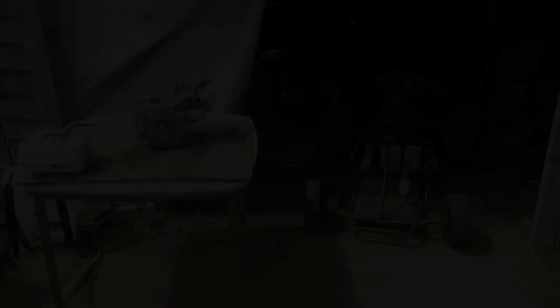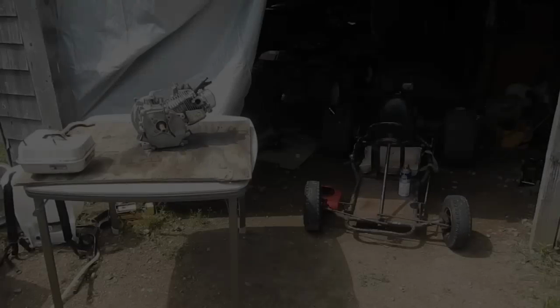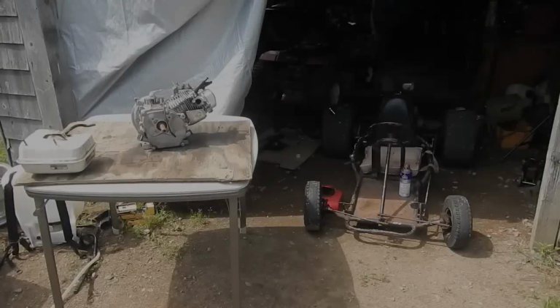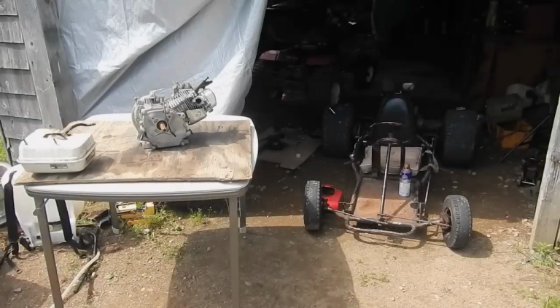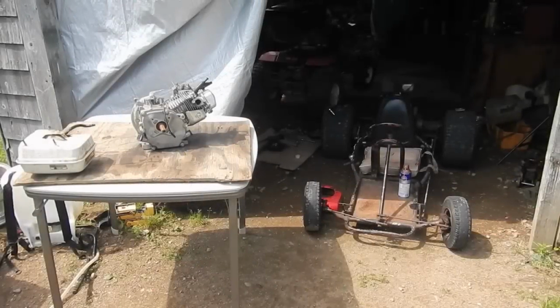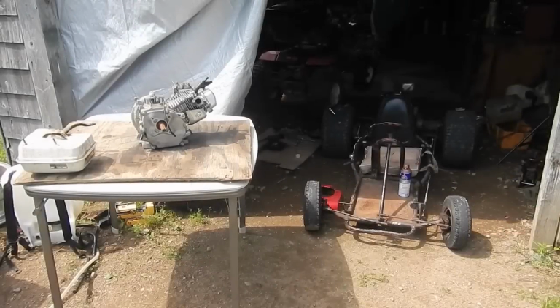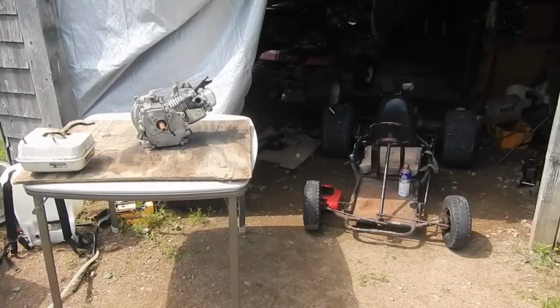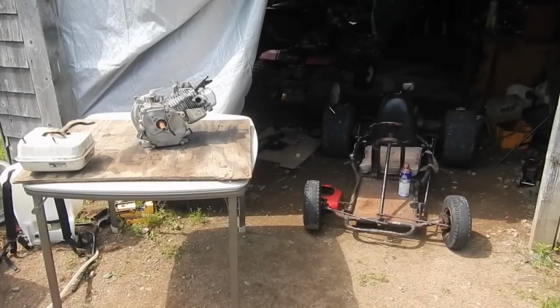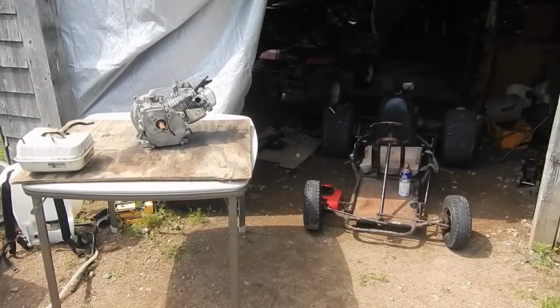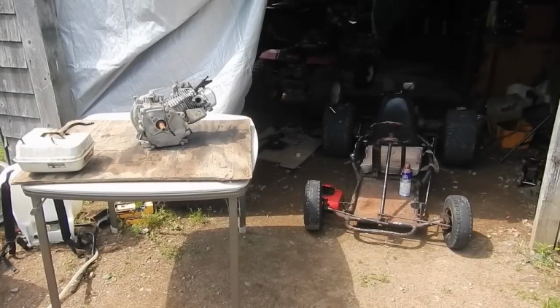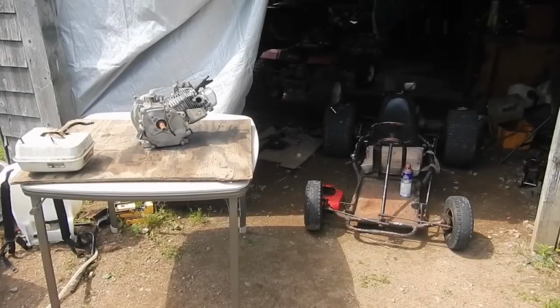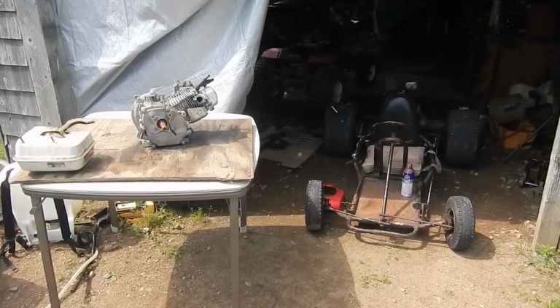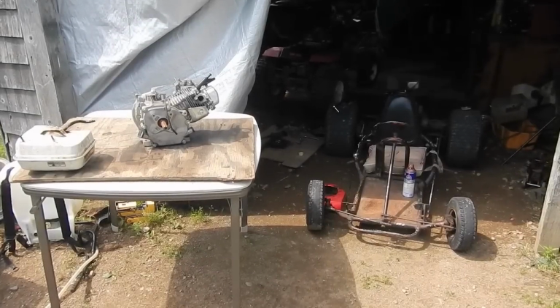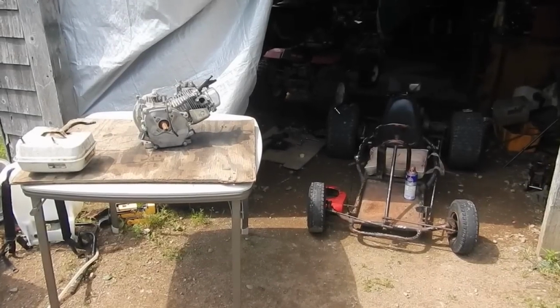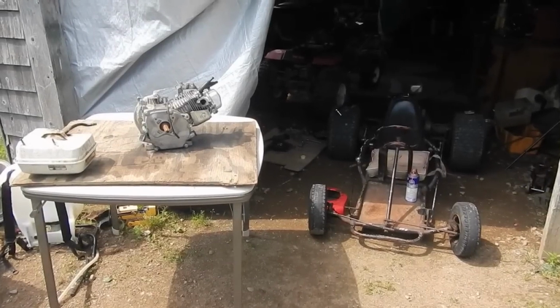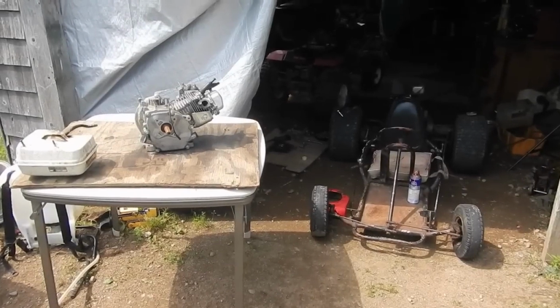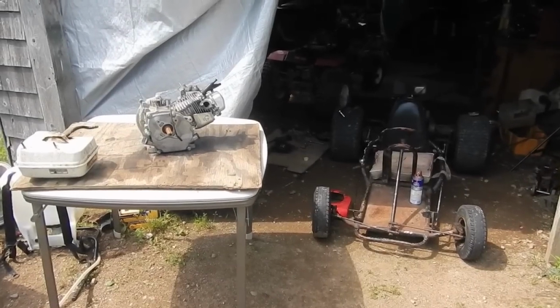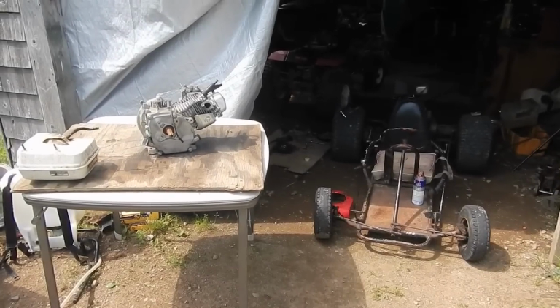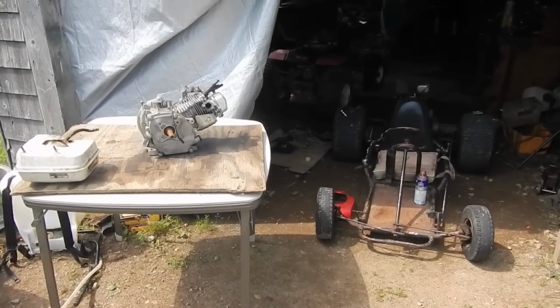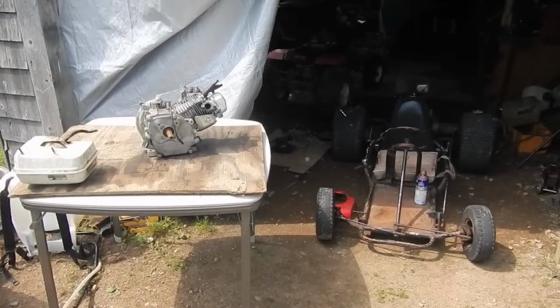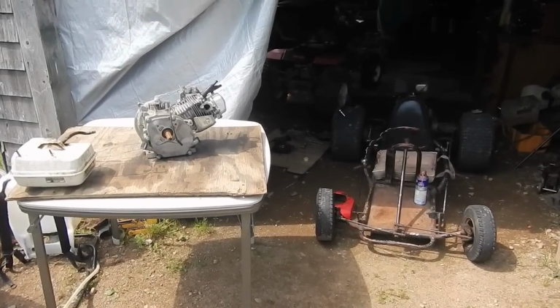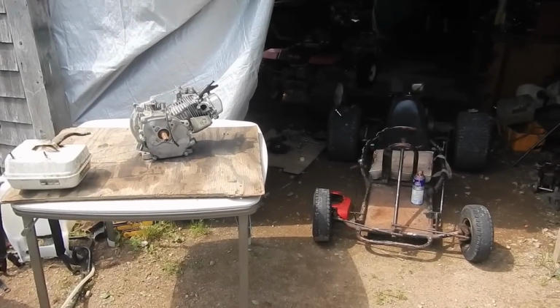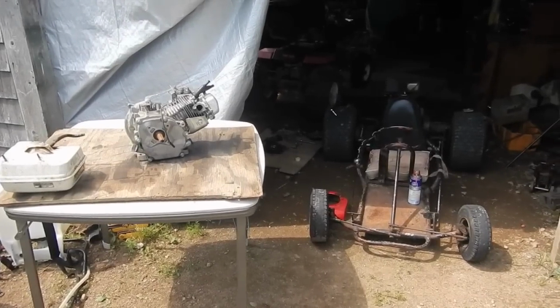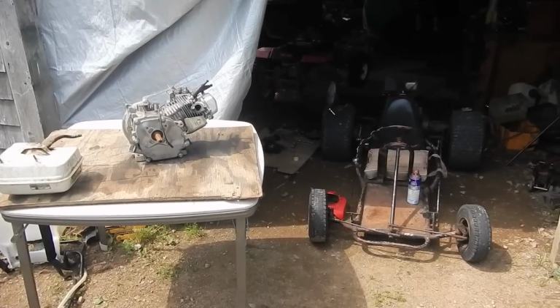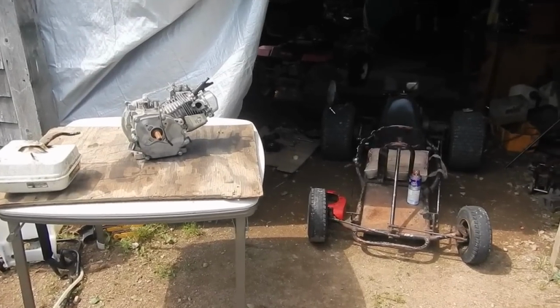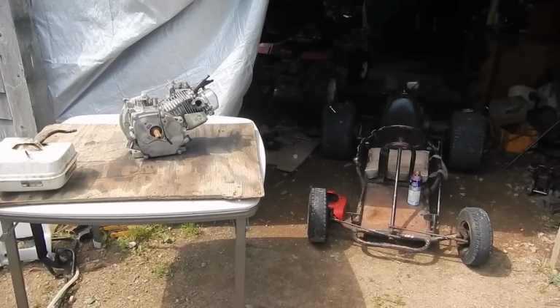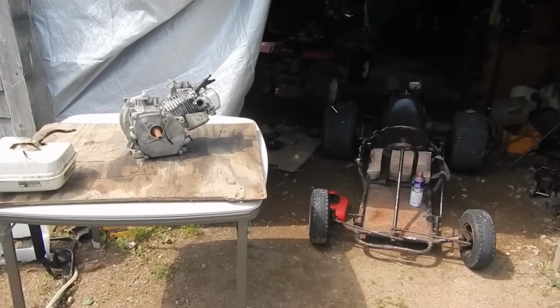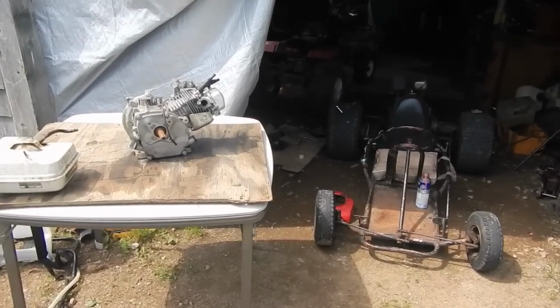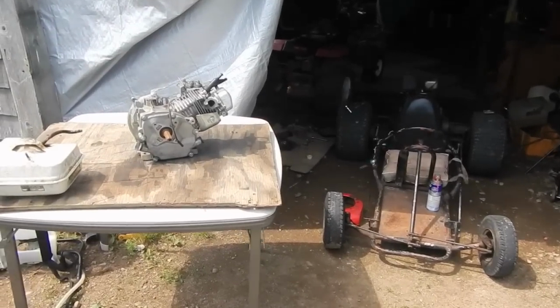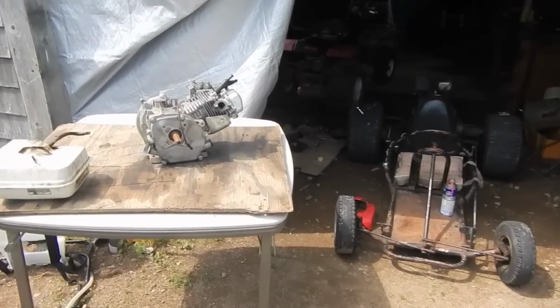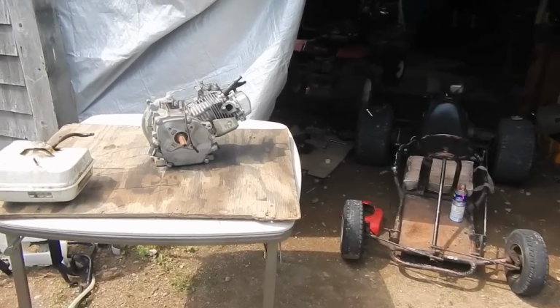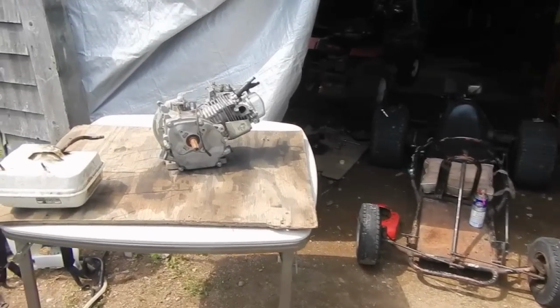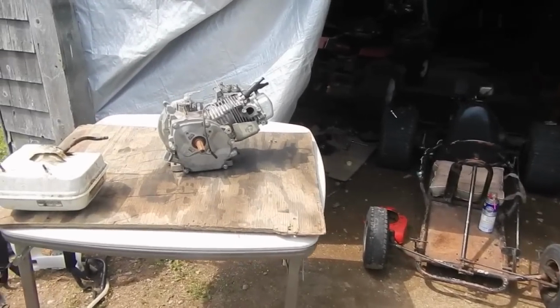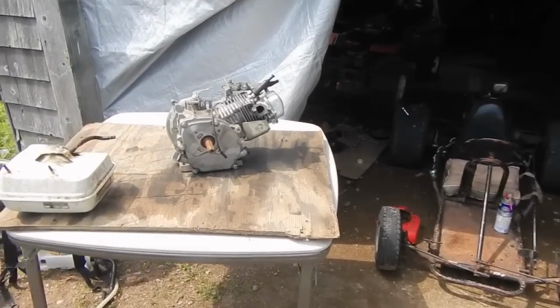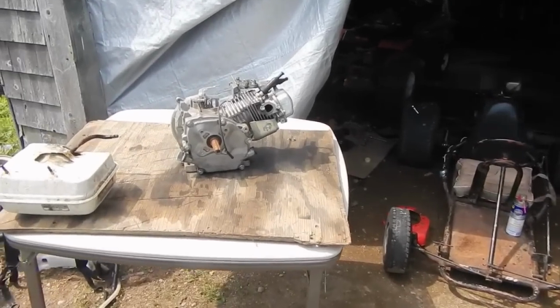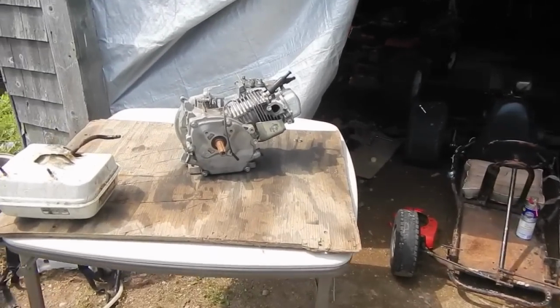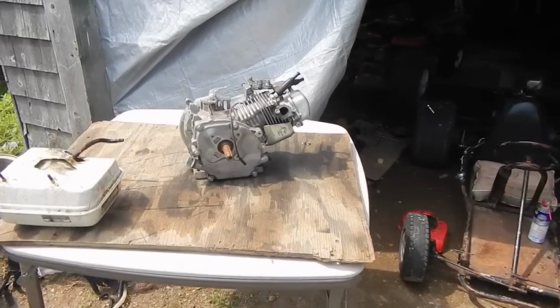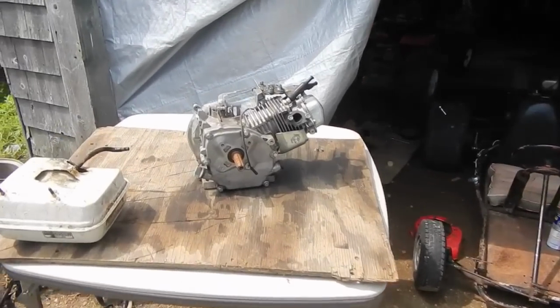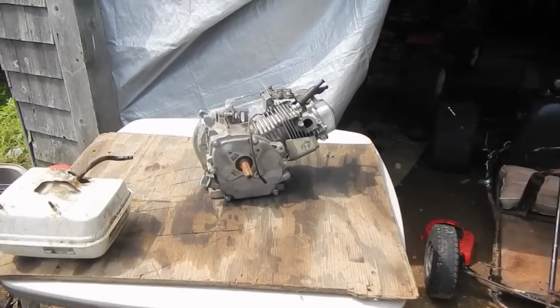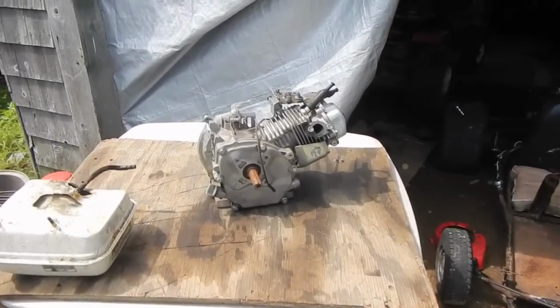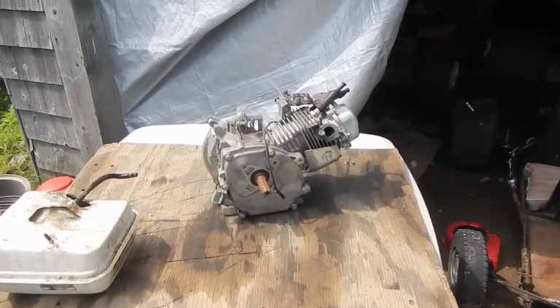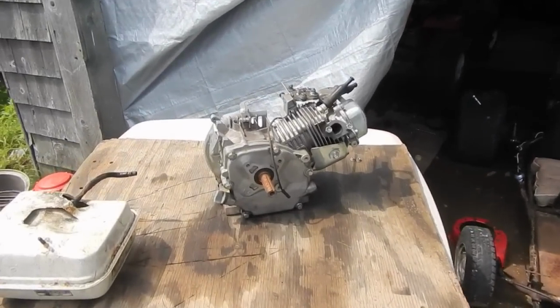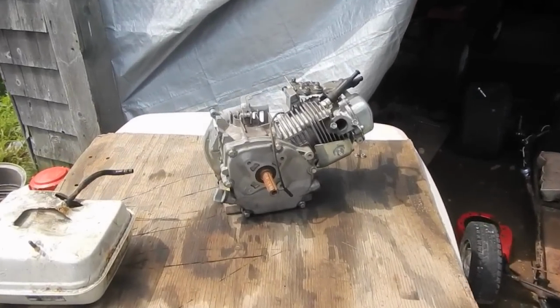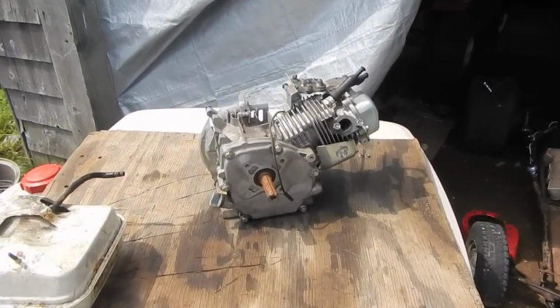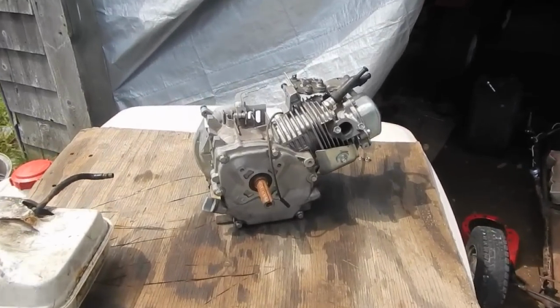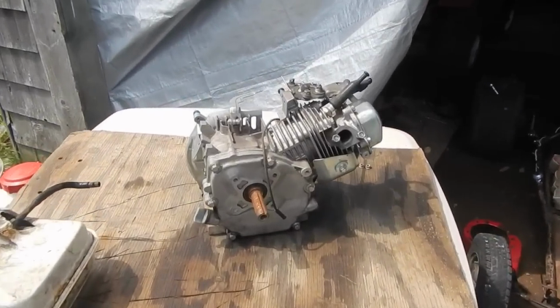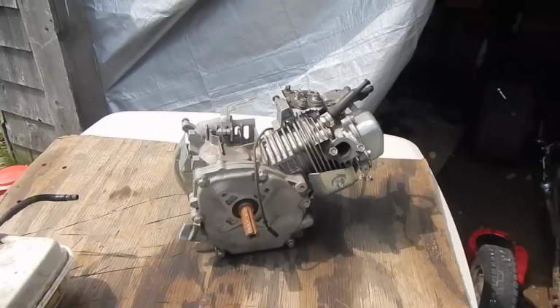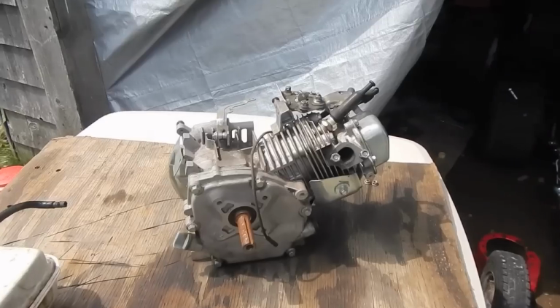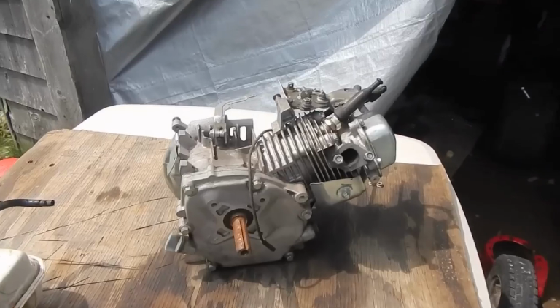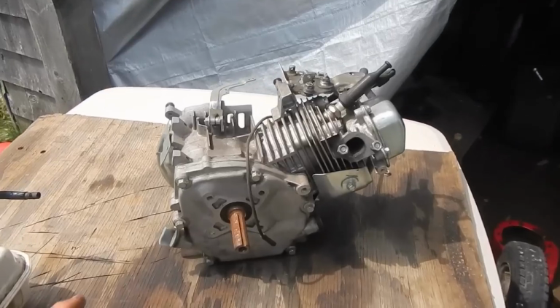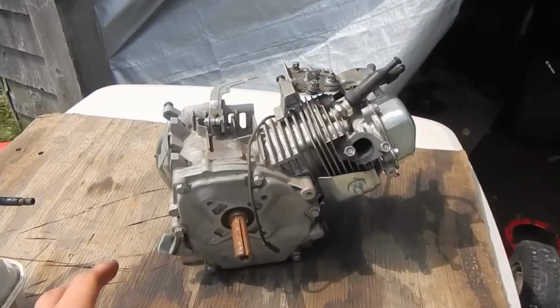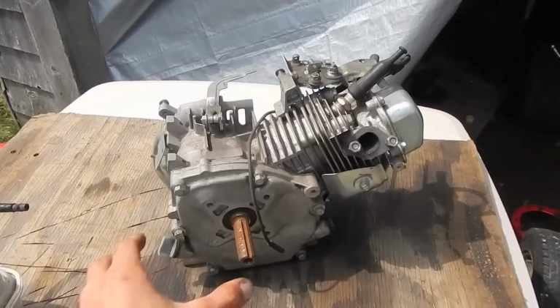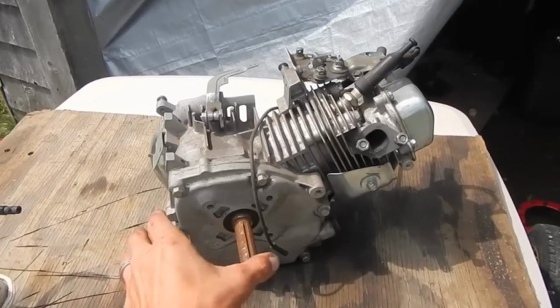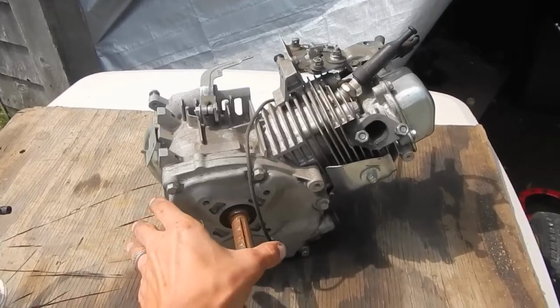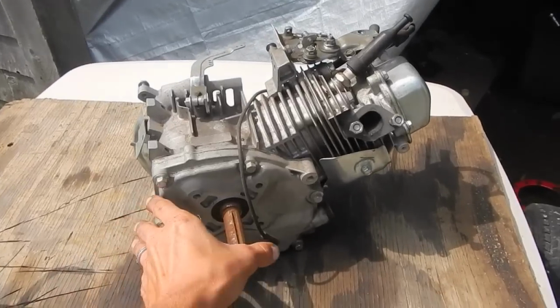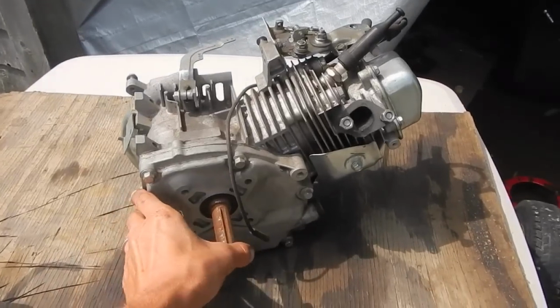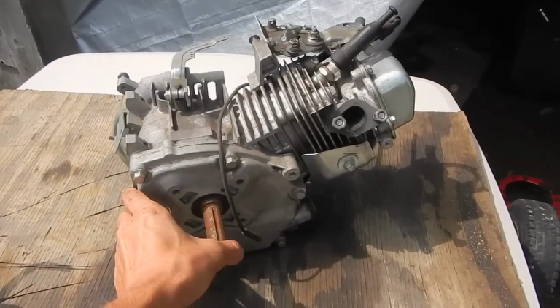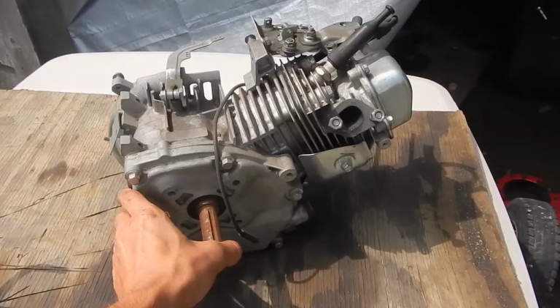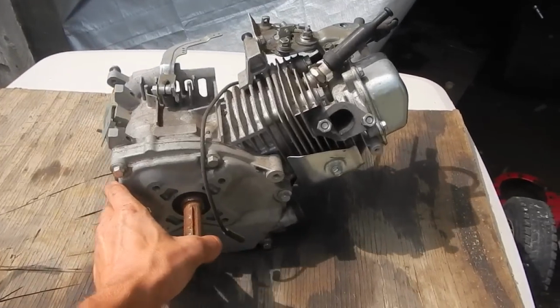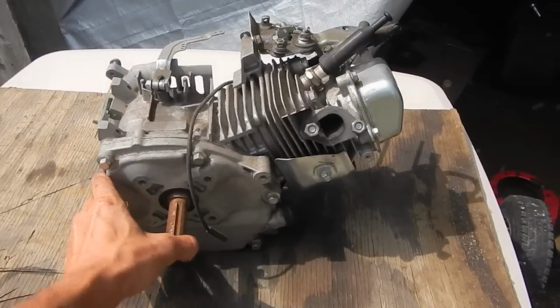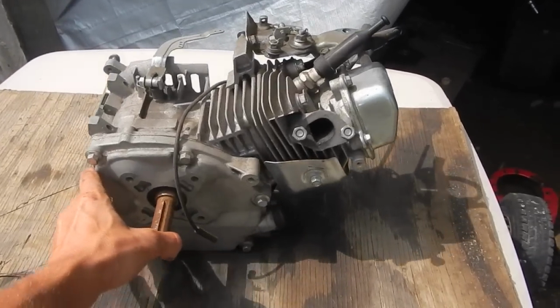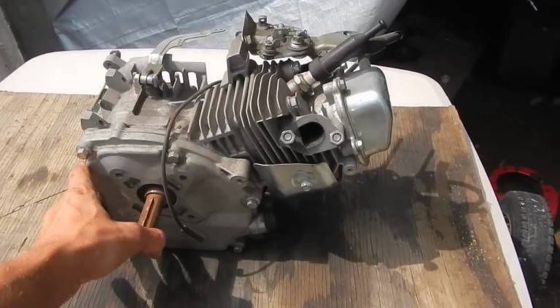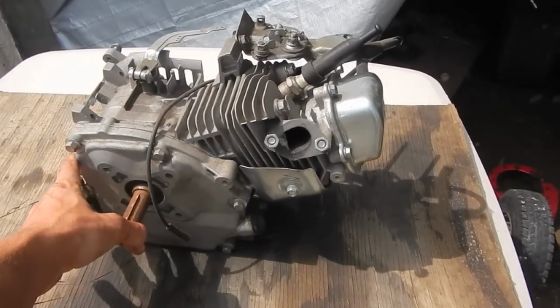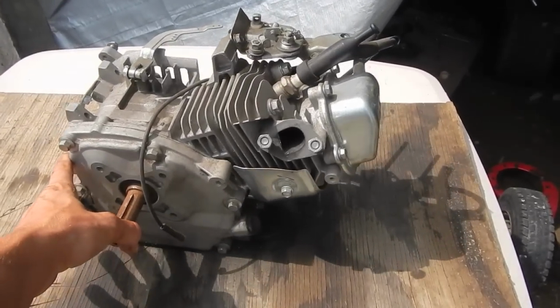All right, so here we are. This is about an hour after the first video was recorded. Here's my Parts GX 200 clone.